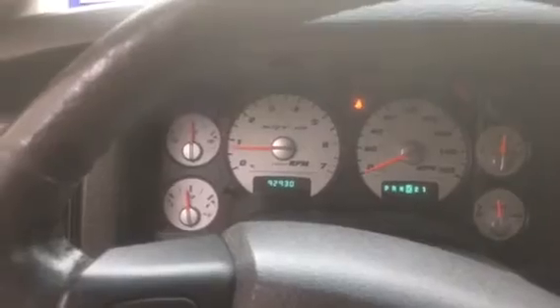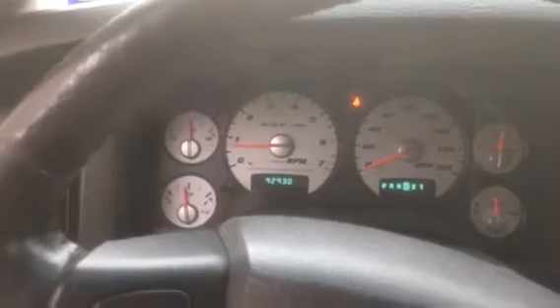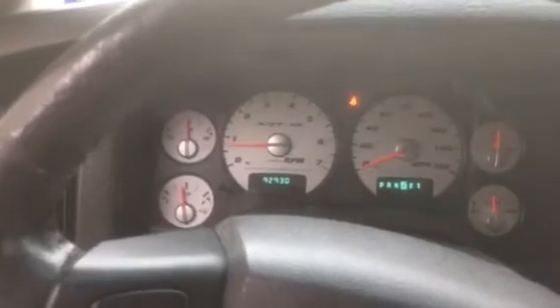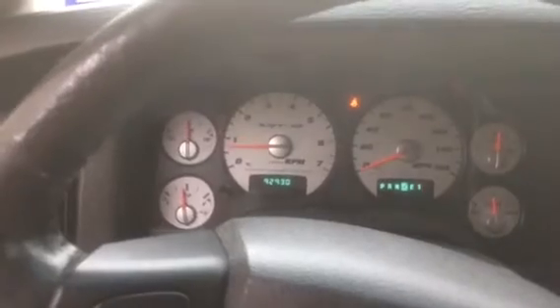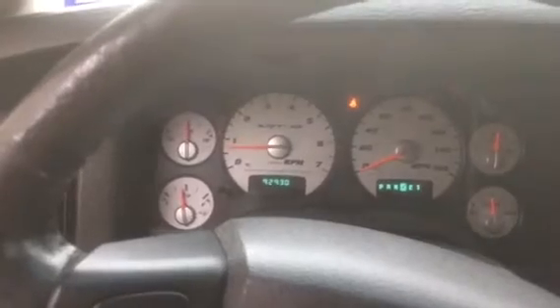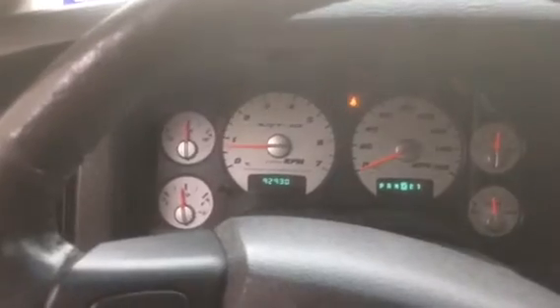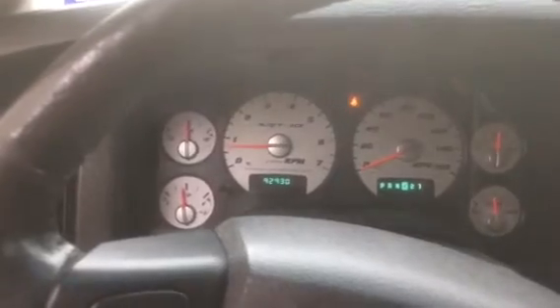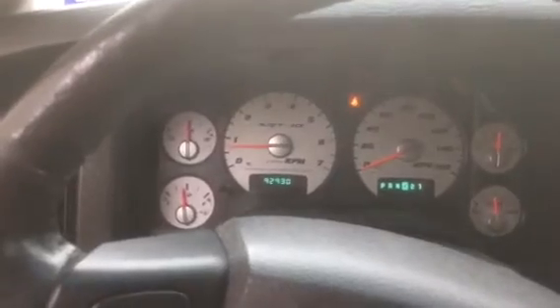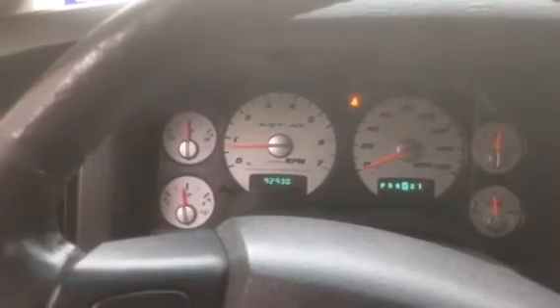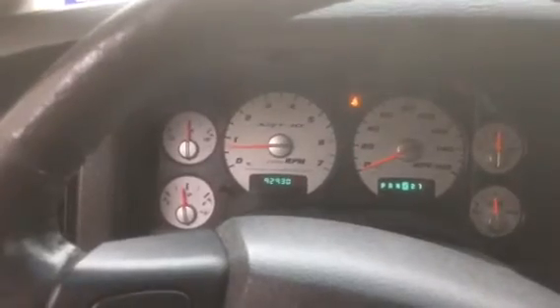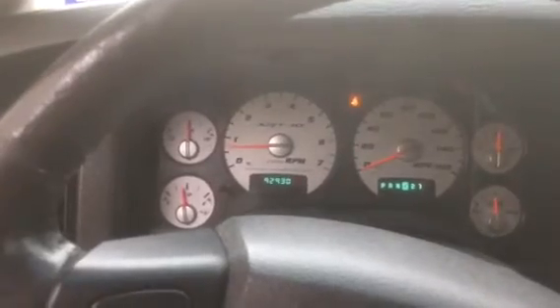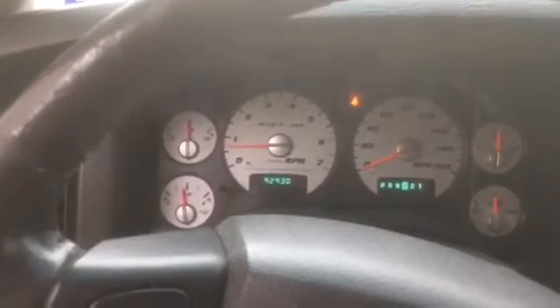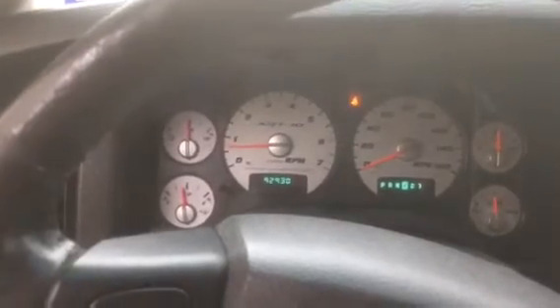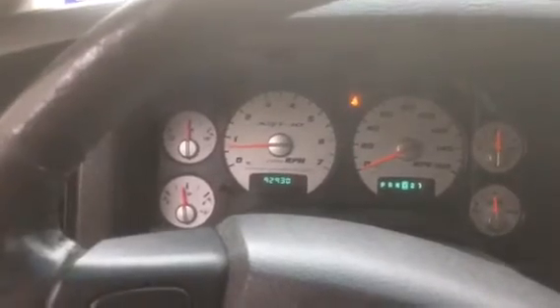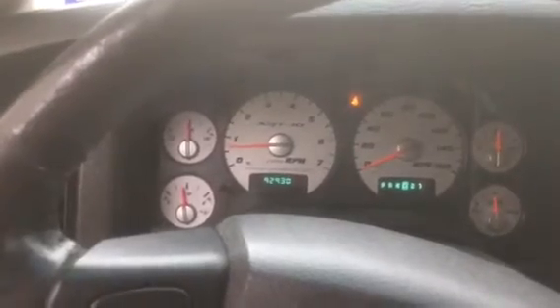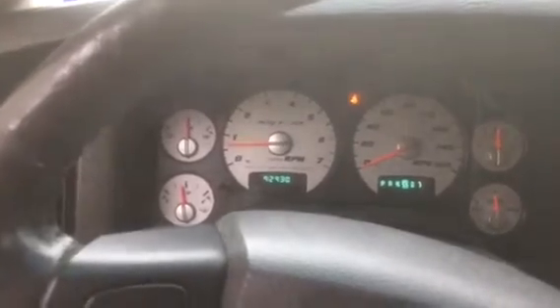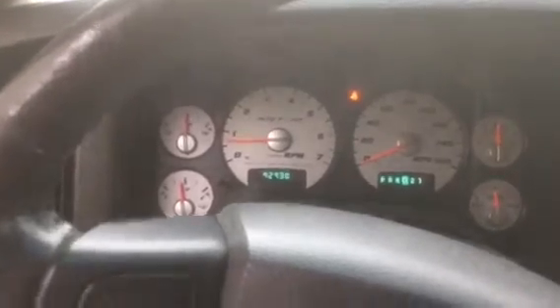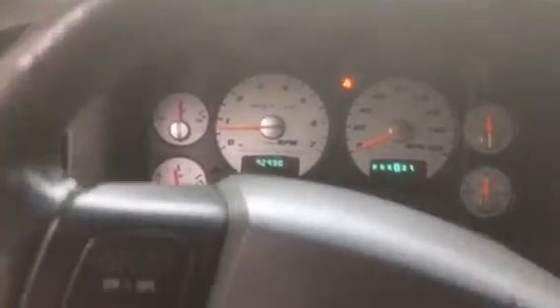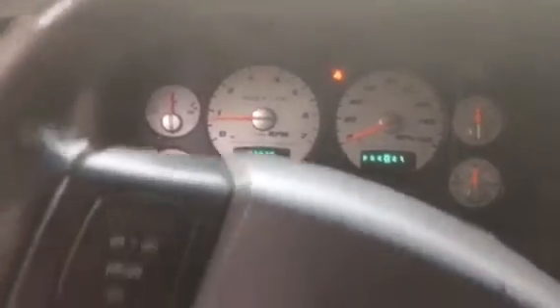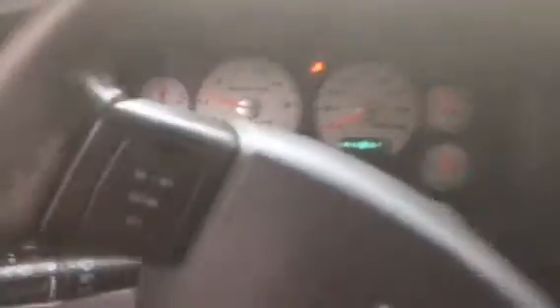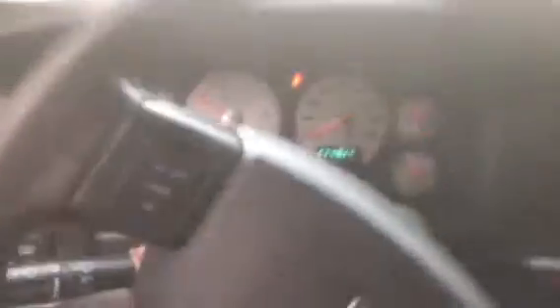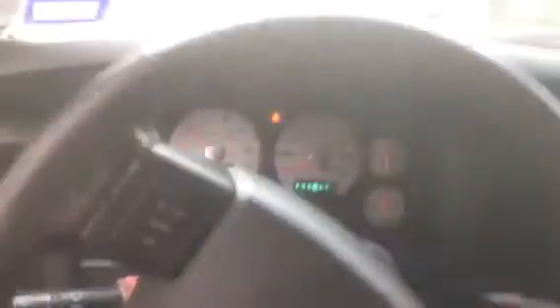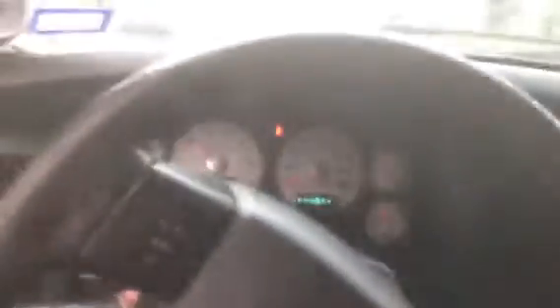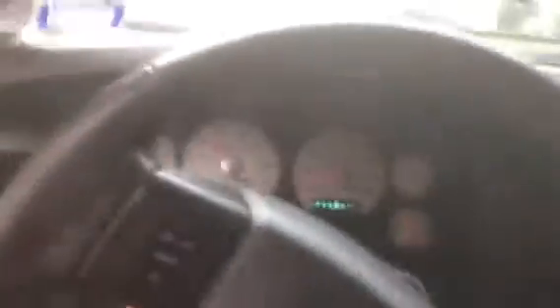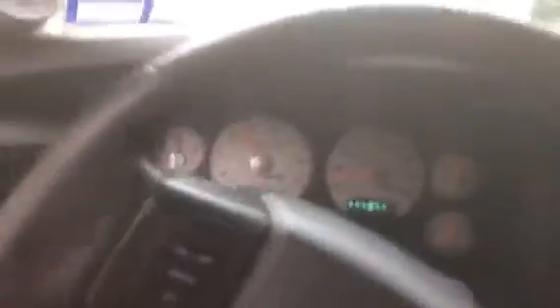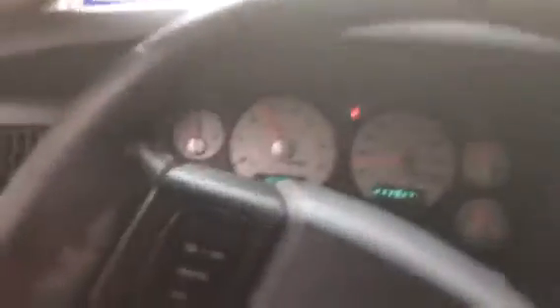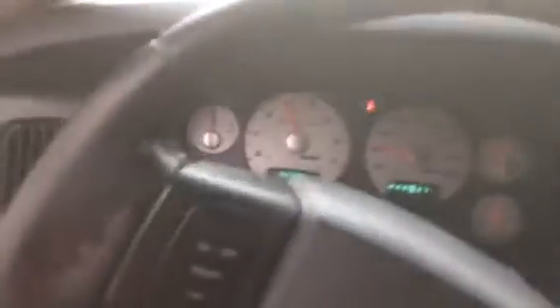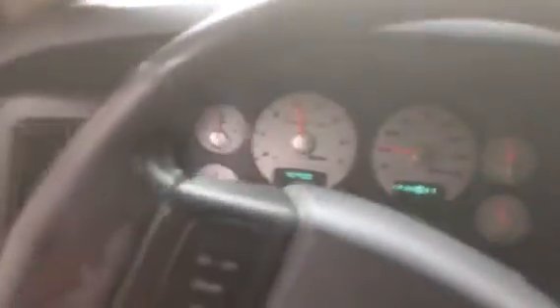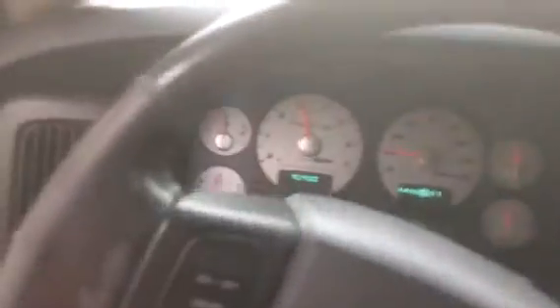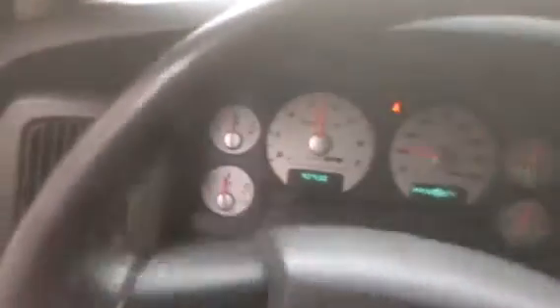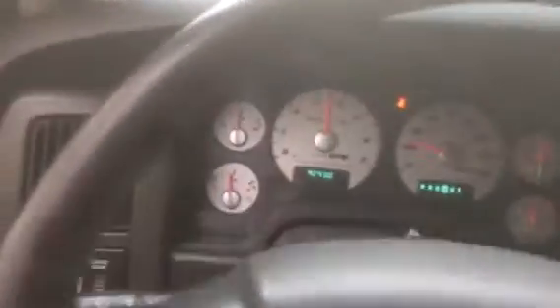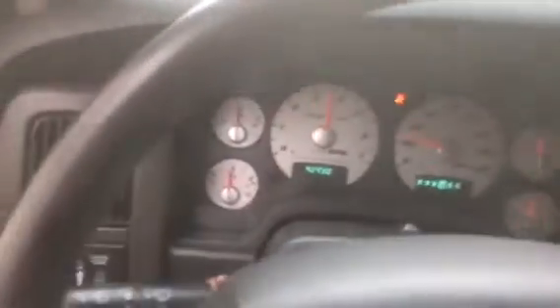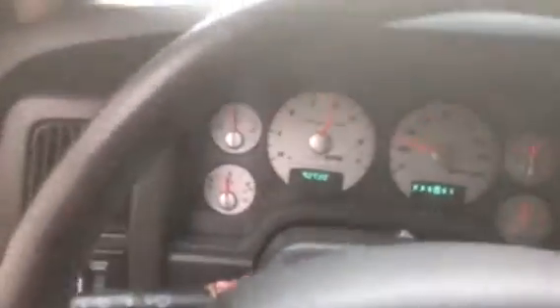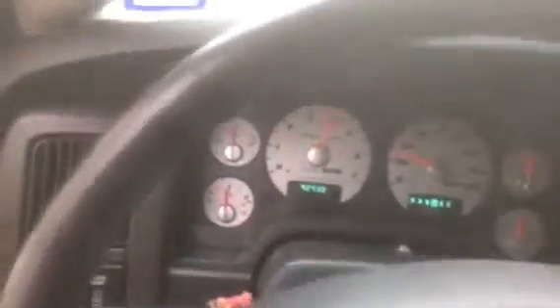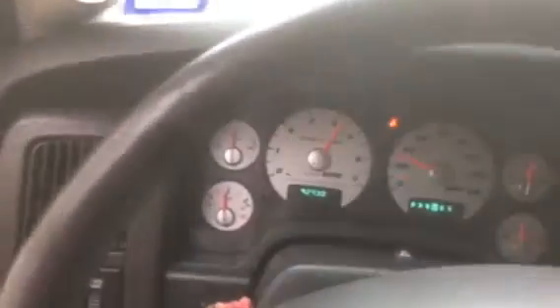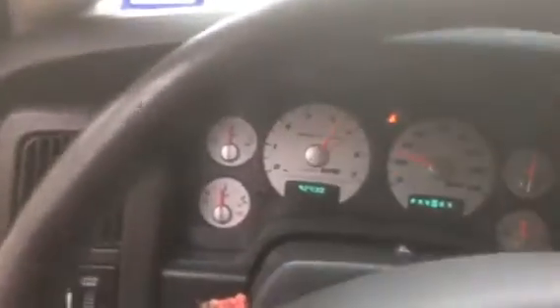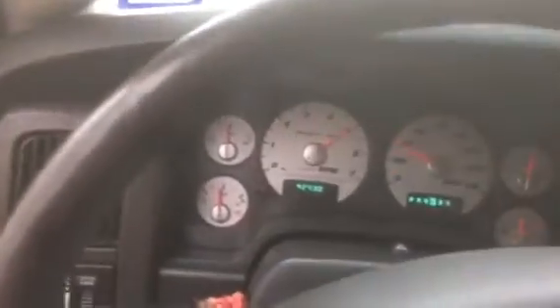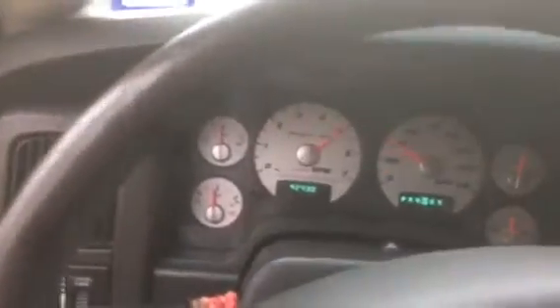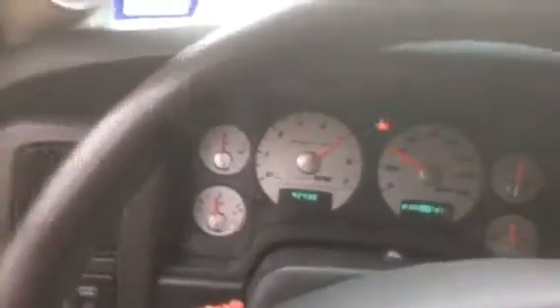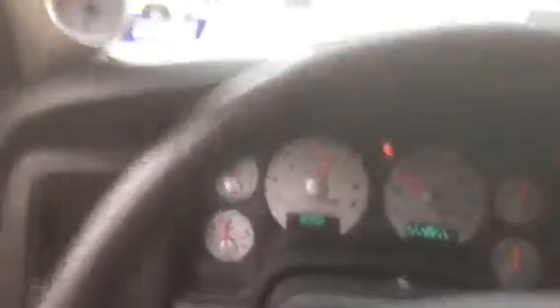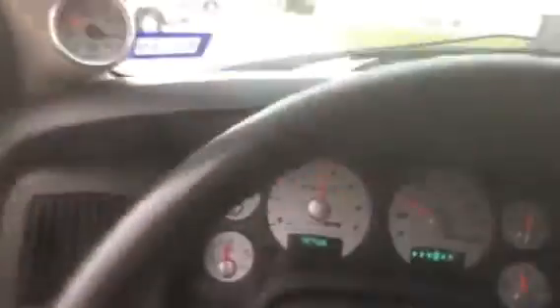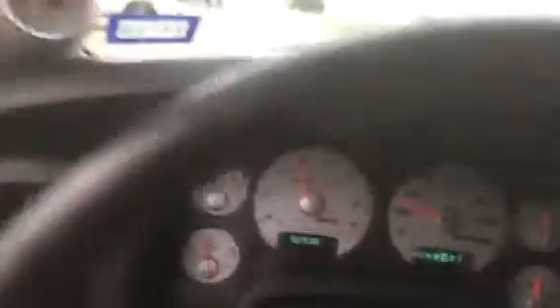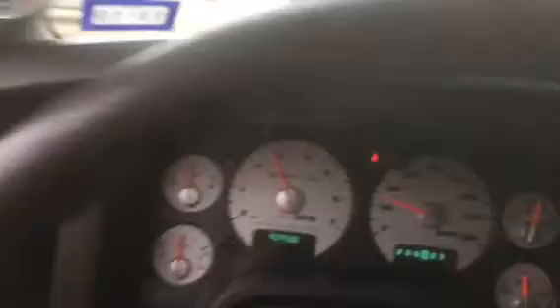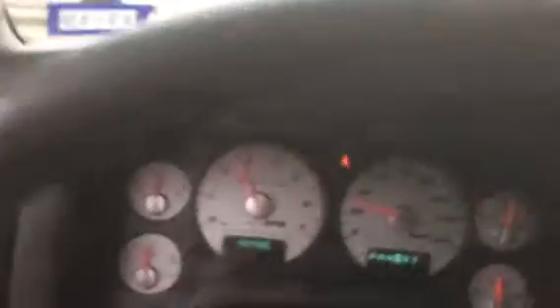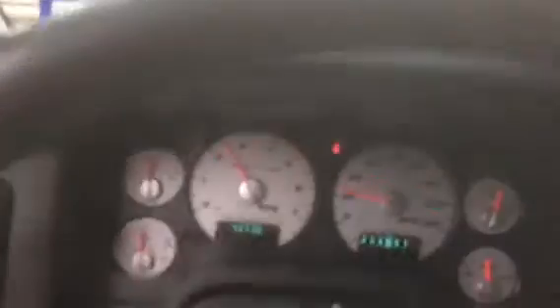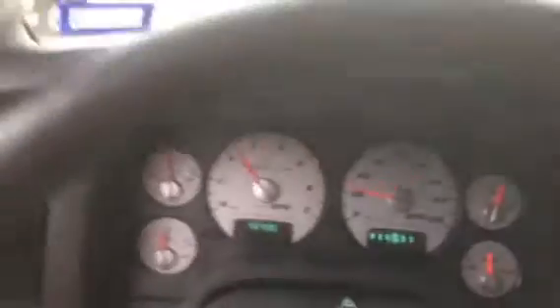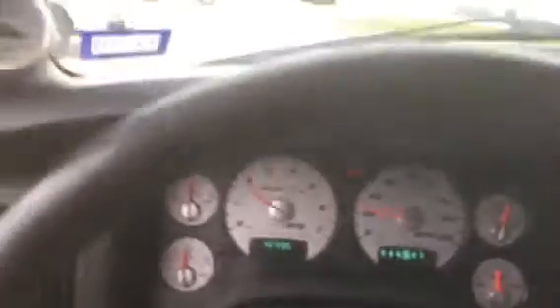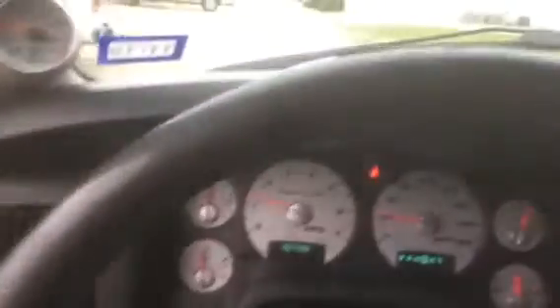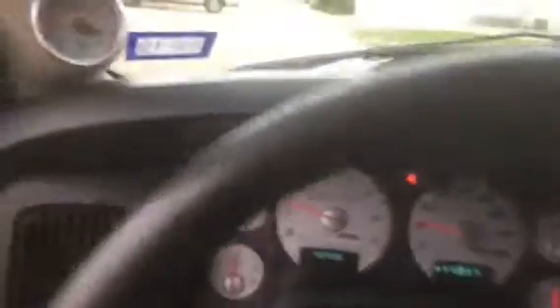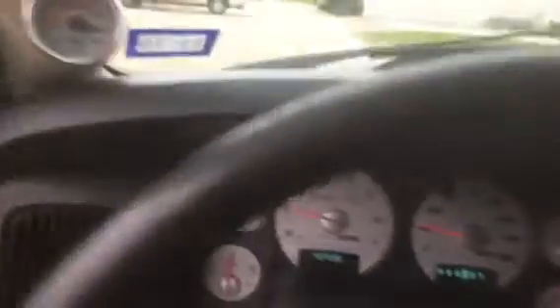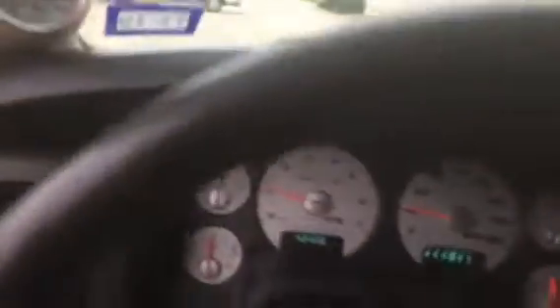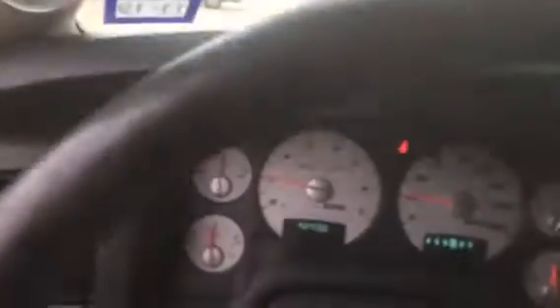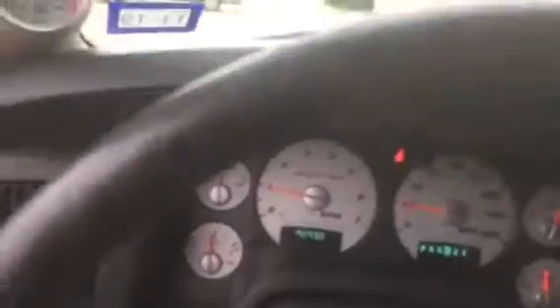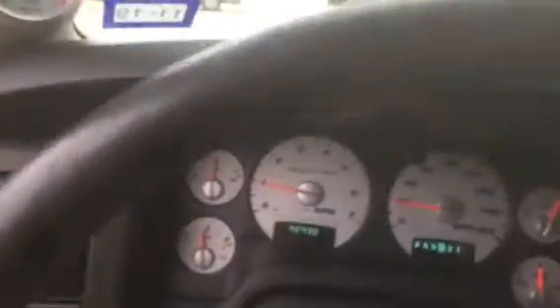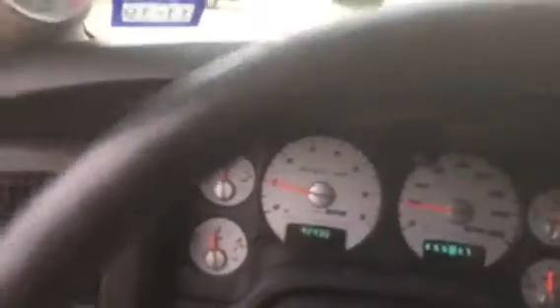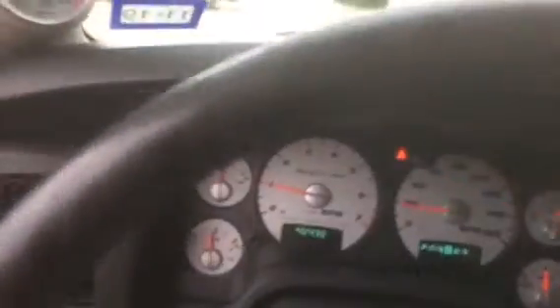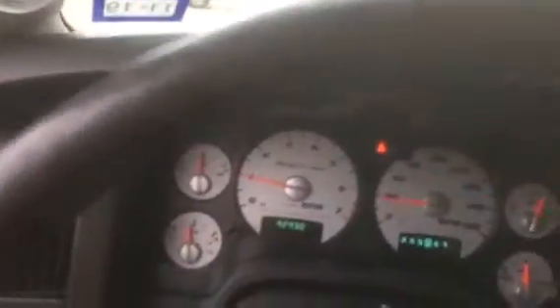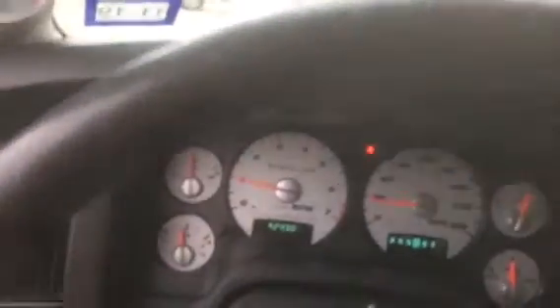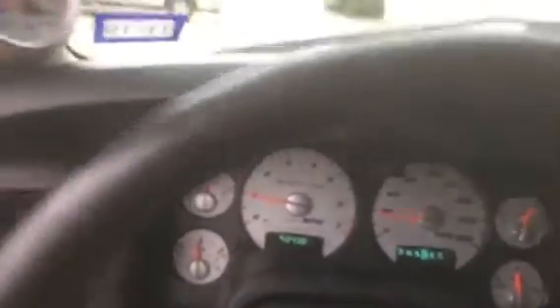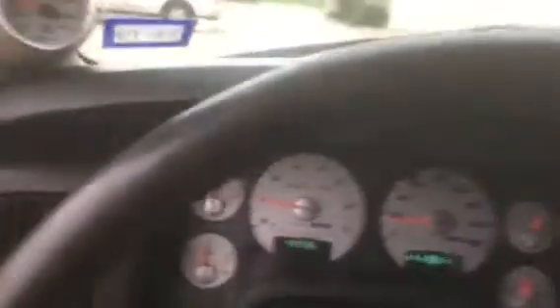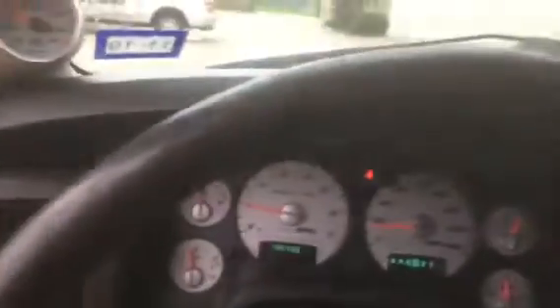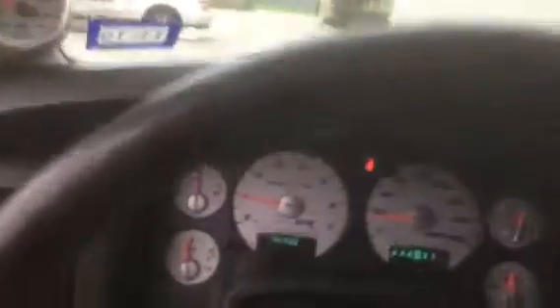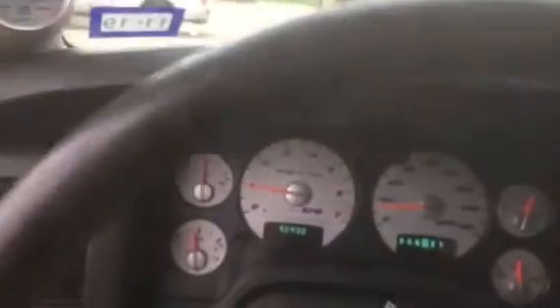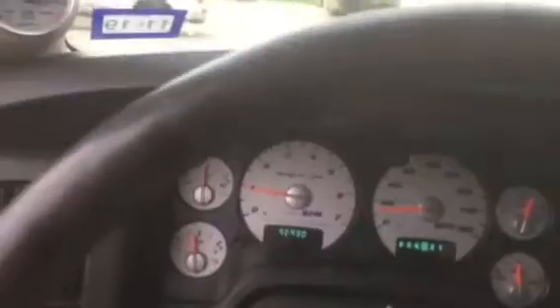Just a dead-off idle like this — it just puts it right in the power band right off the bat.